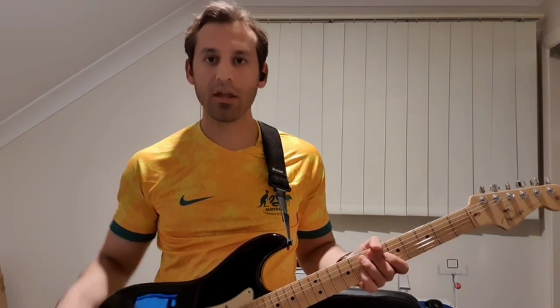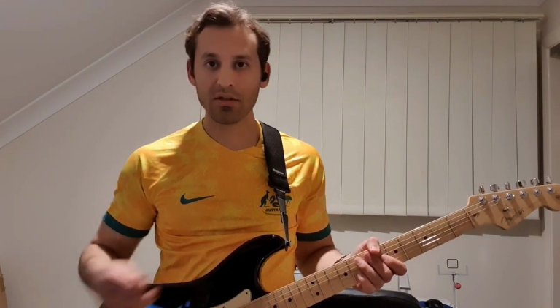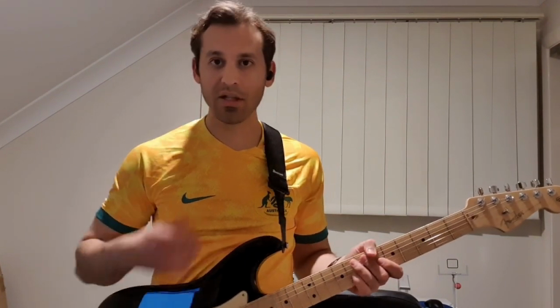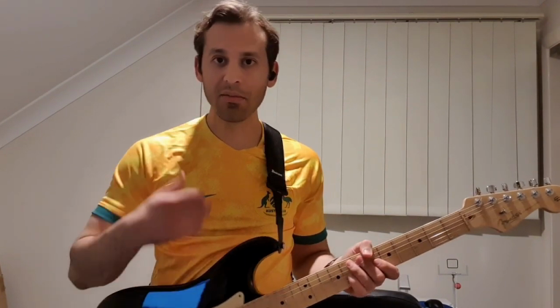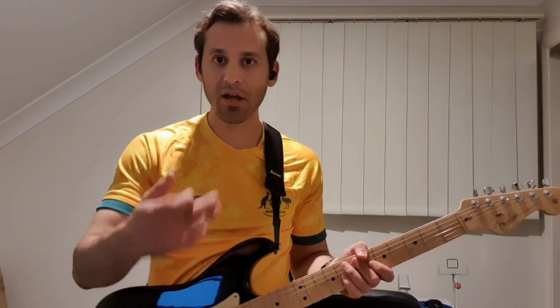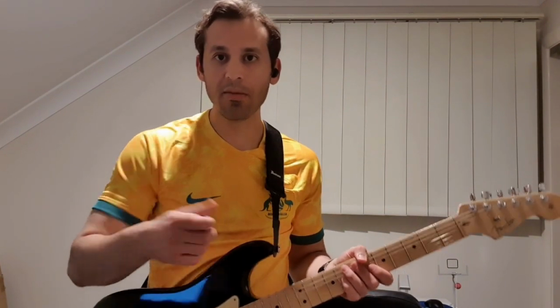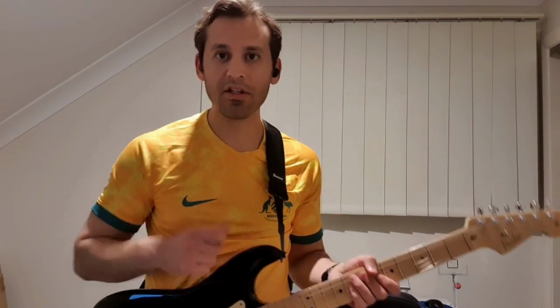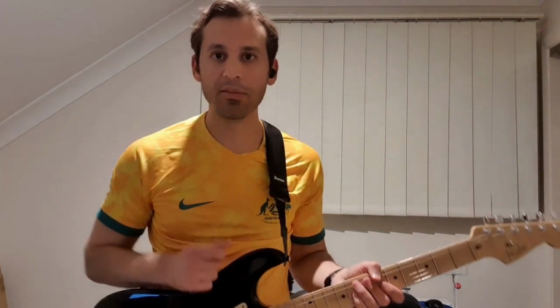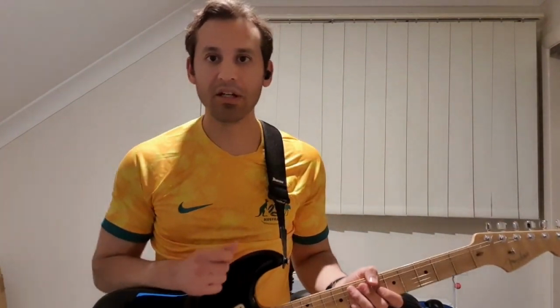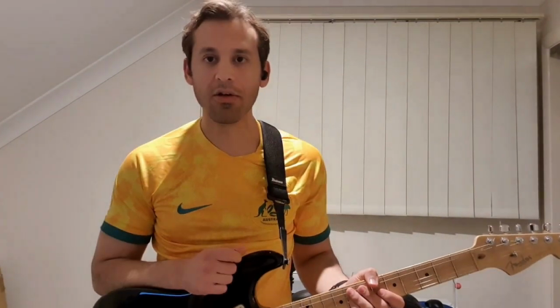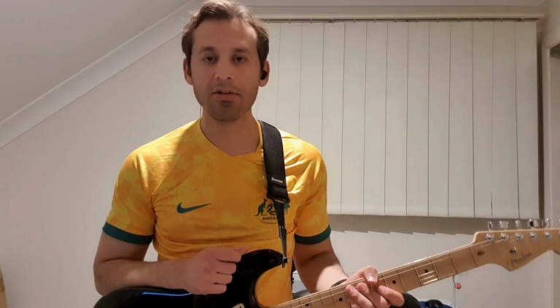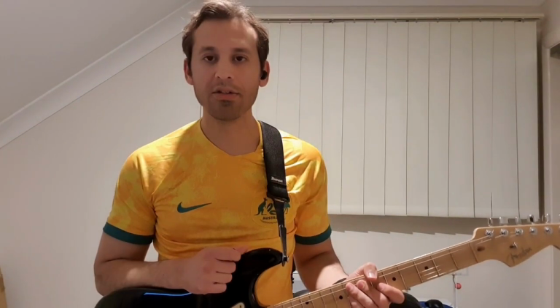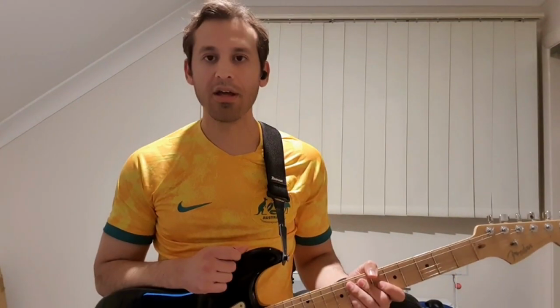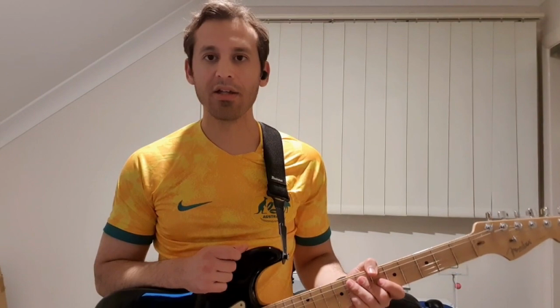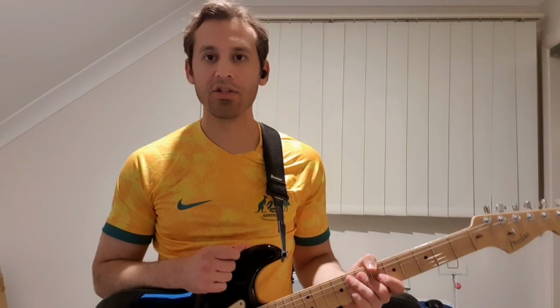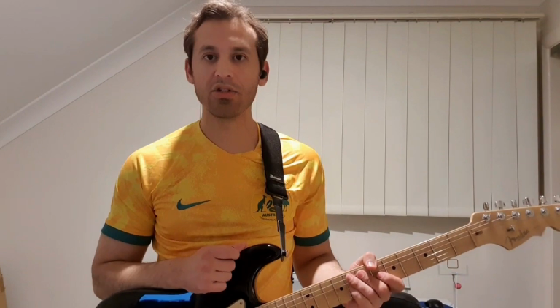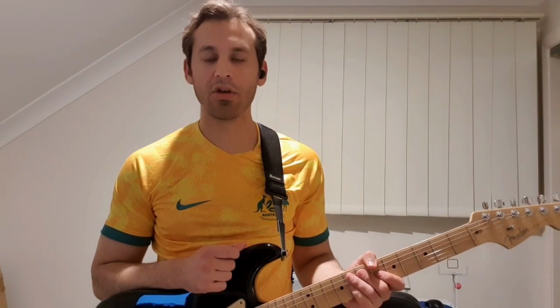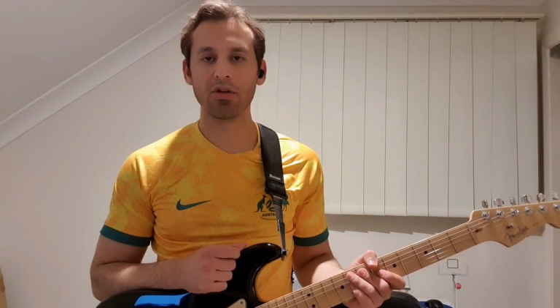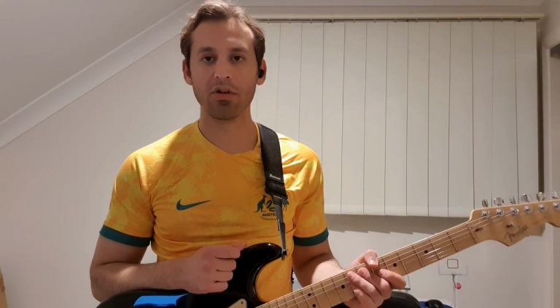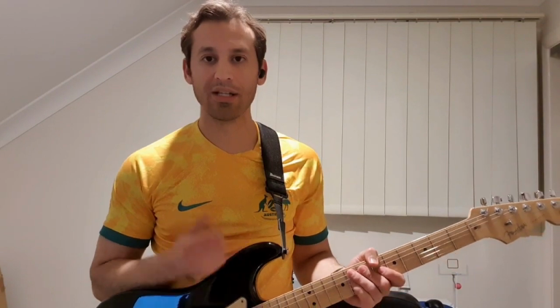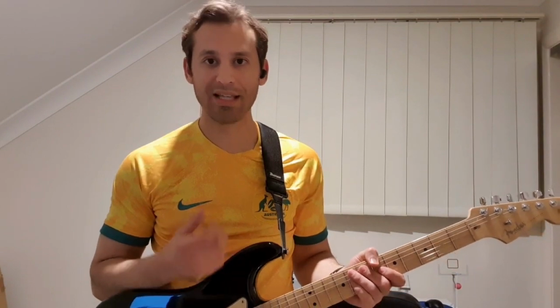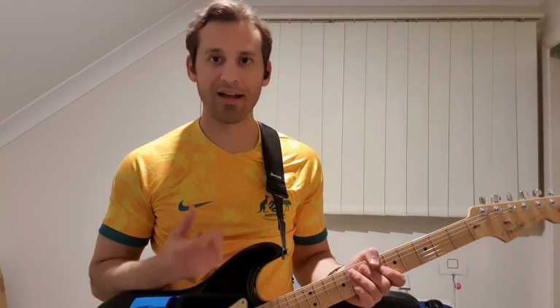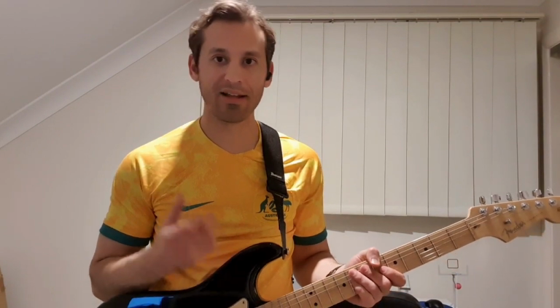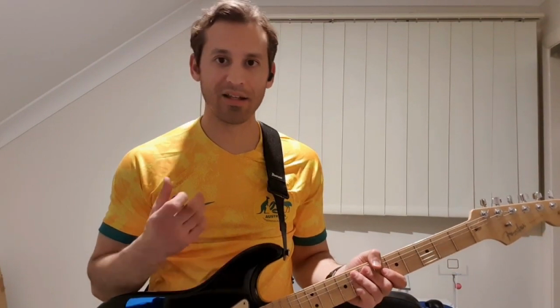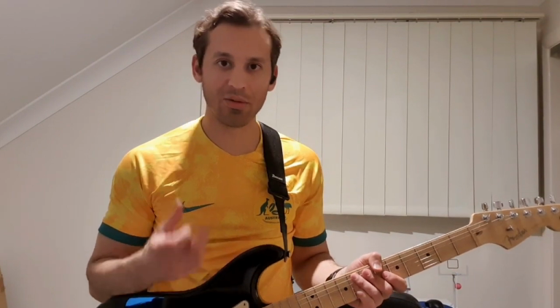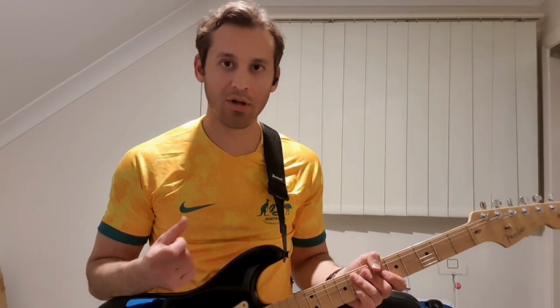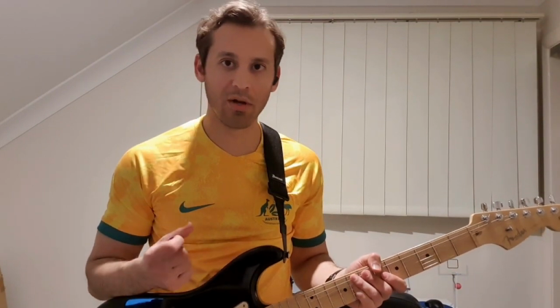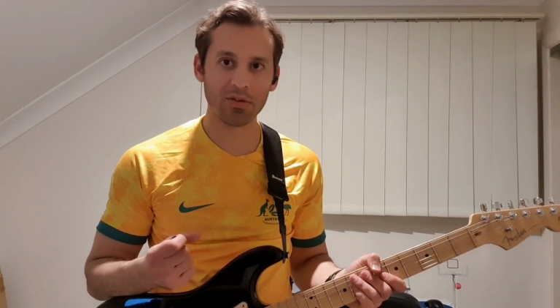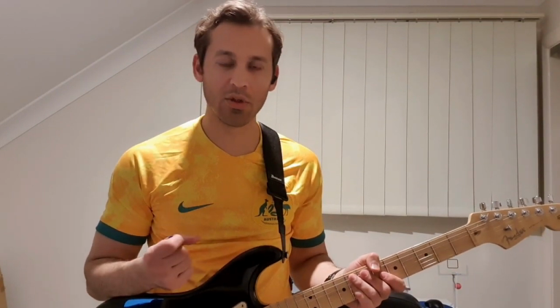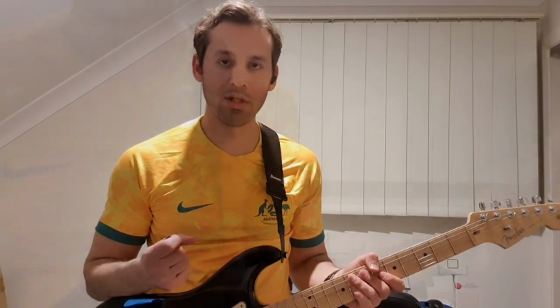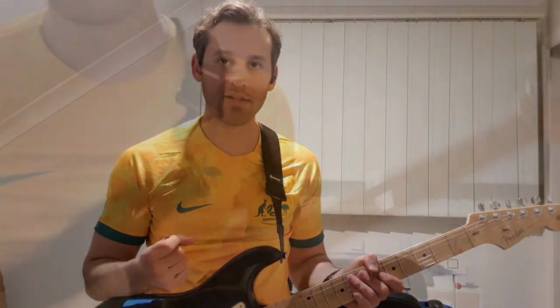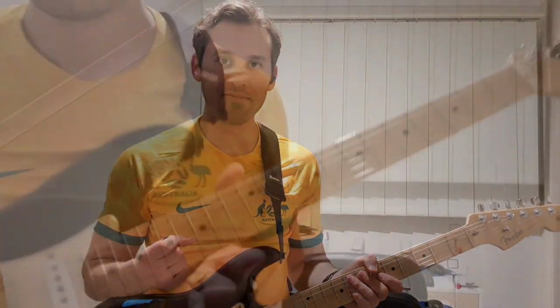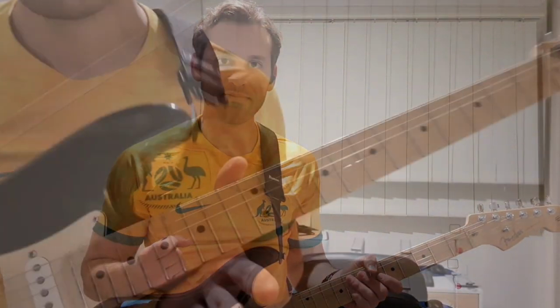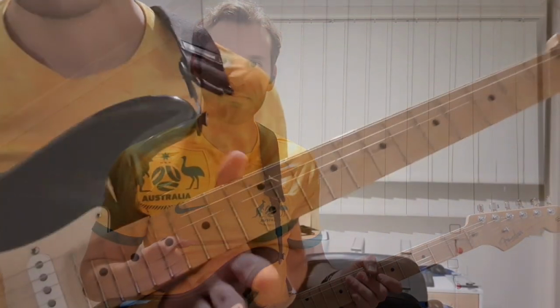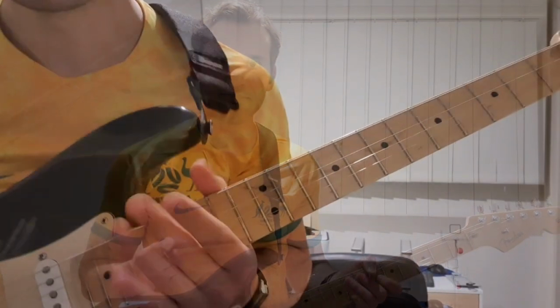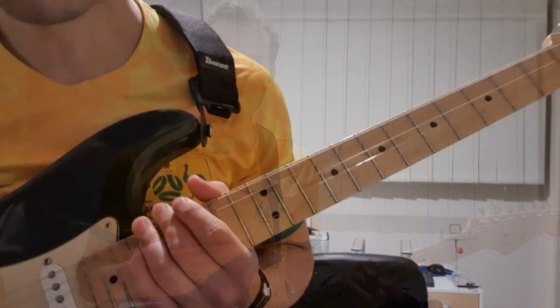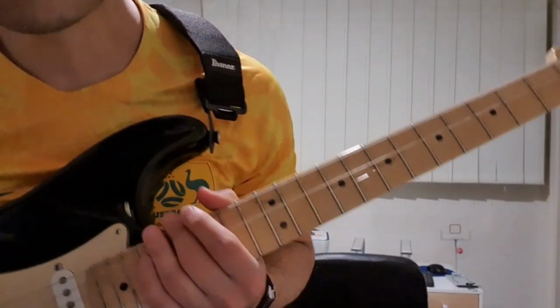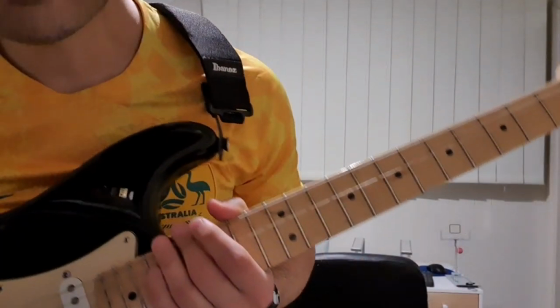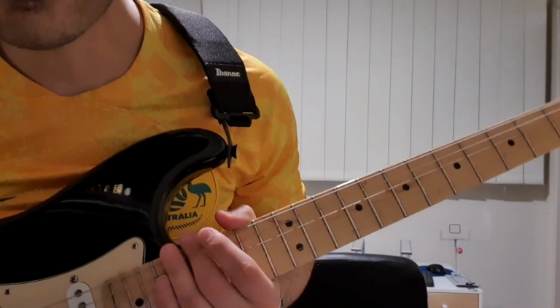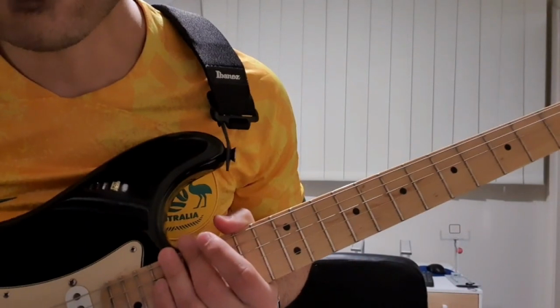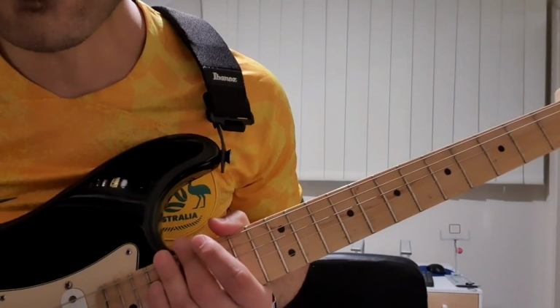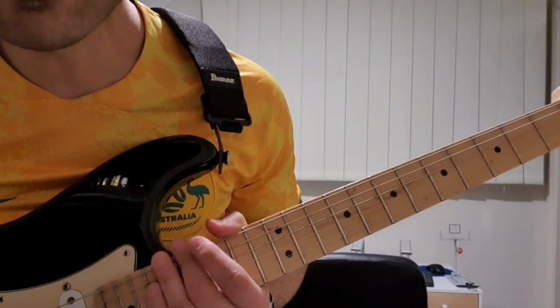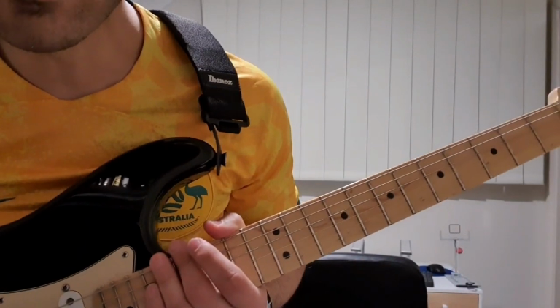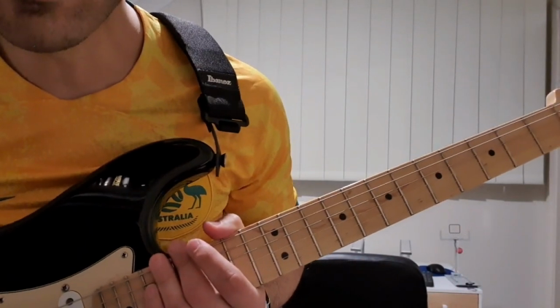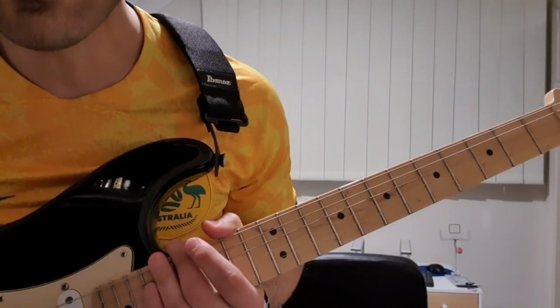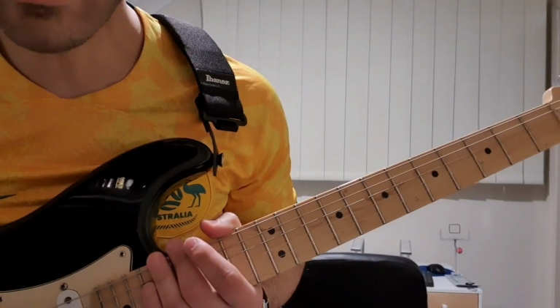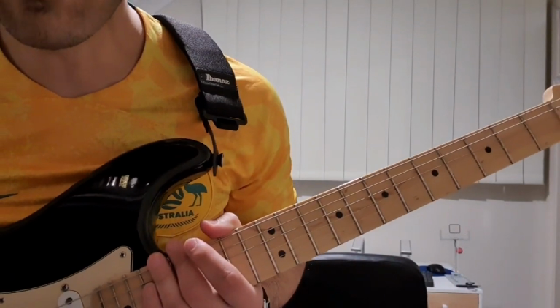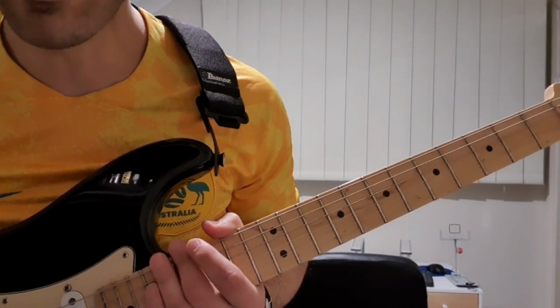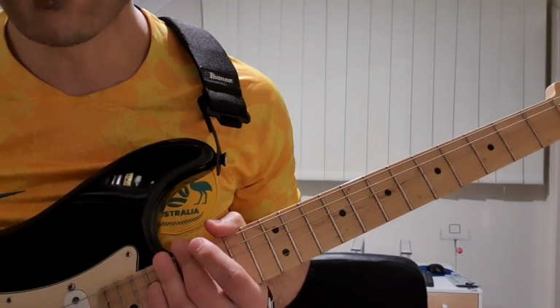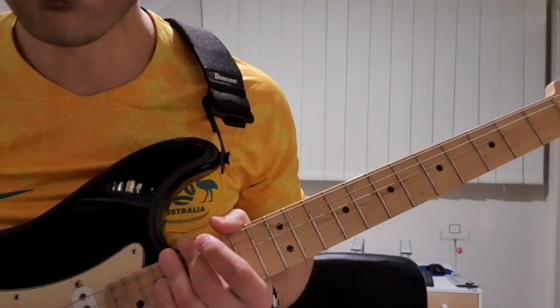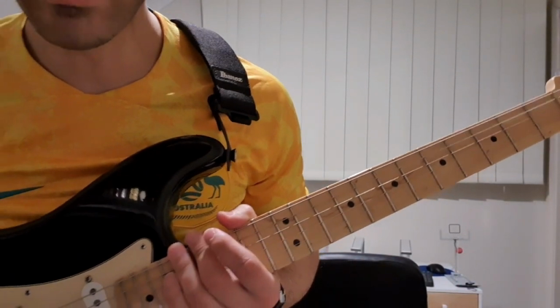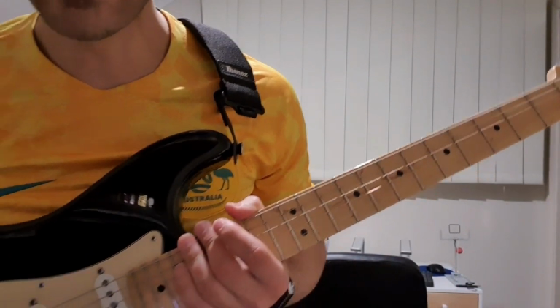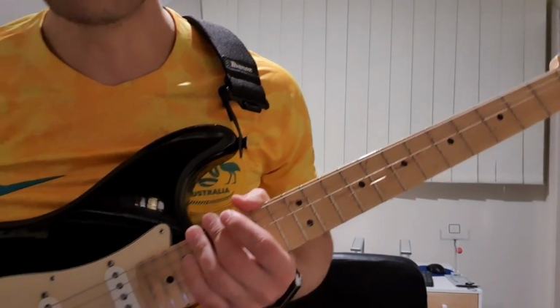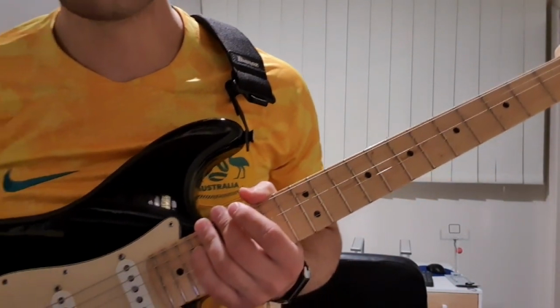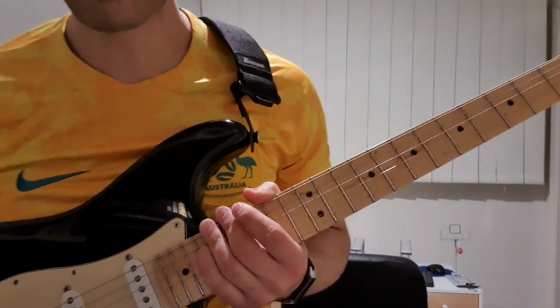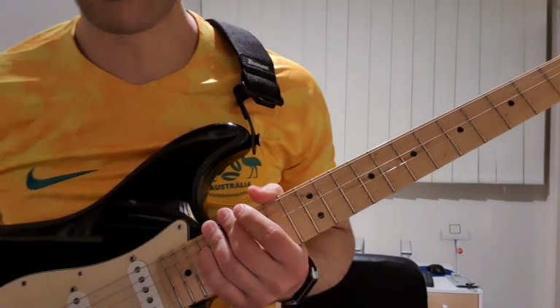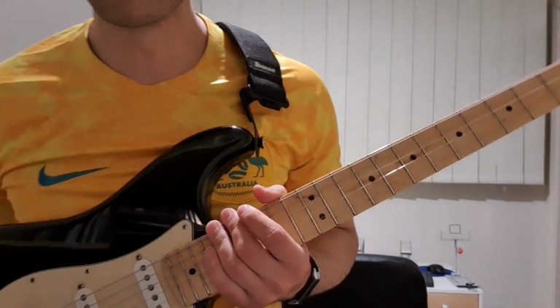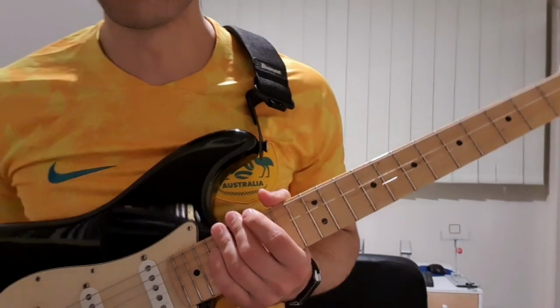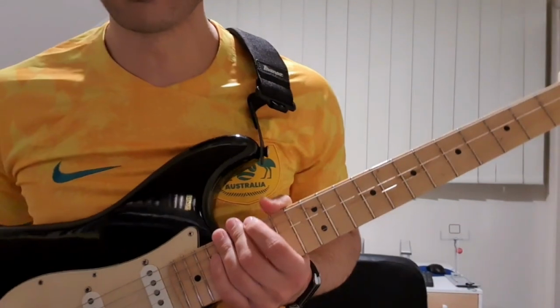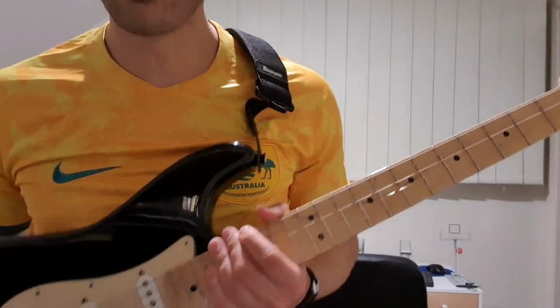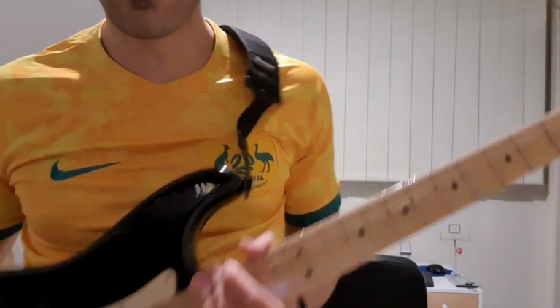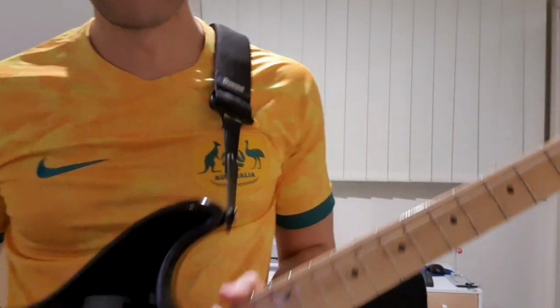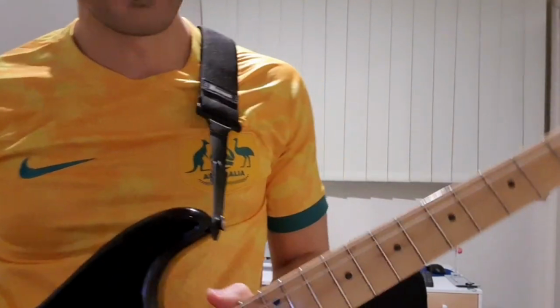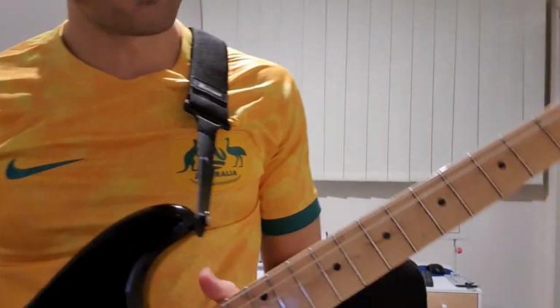So let me come a little bit closer and show you exactly what I was doing. Let's take a closer look at what I was playing for that melodic part there.